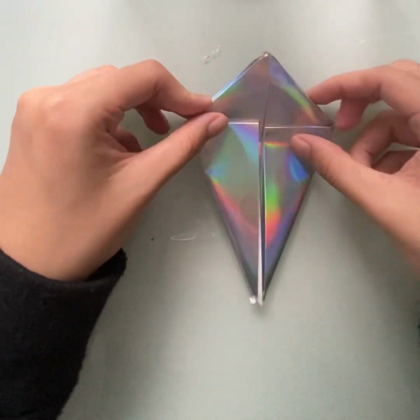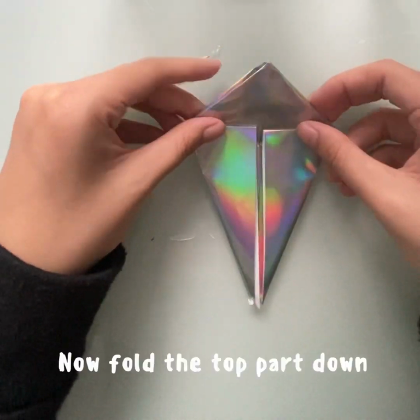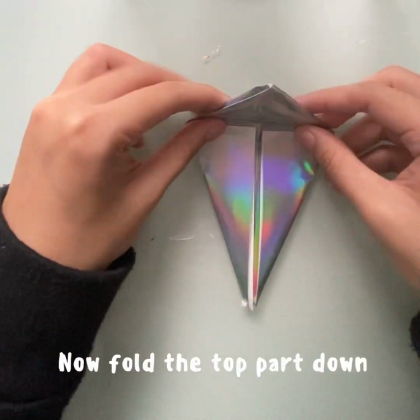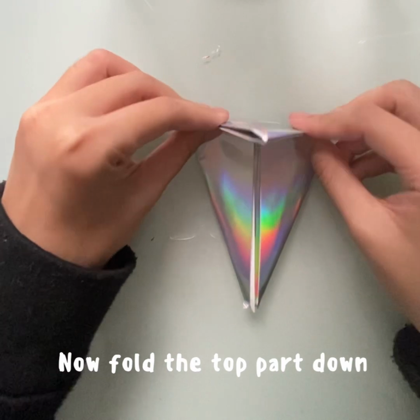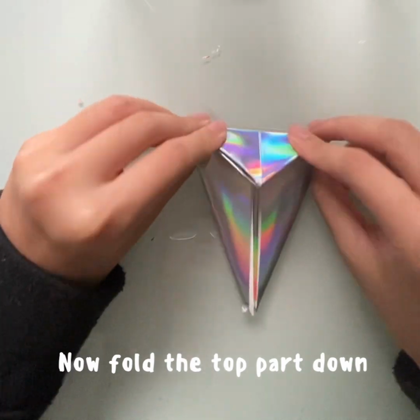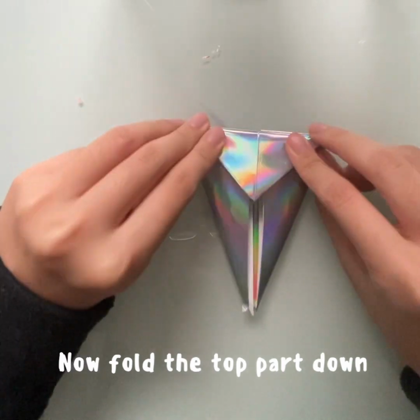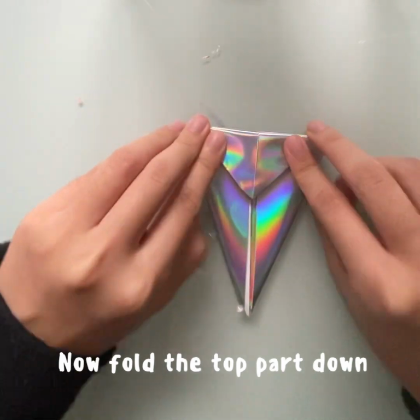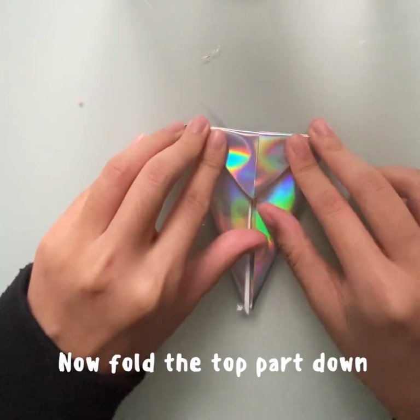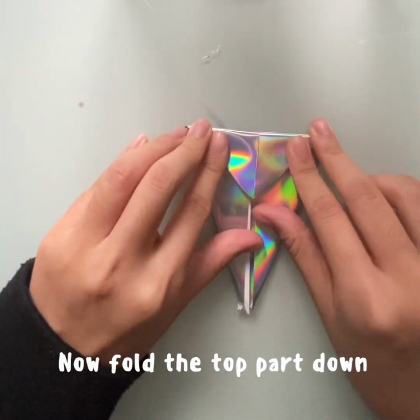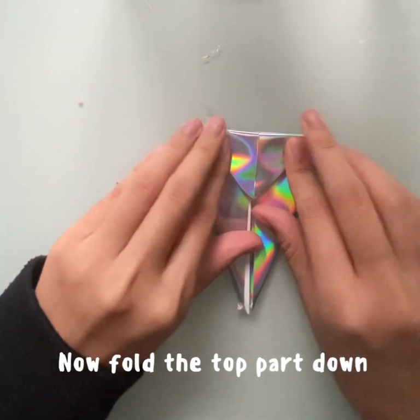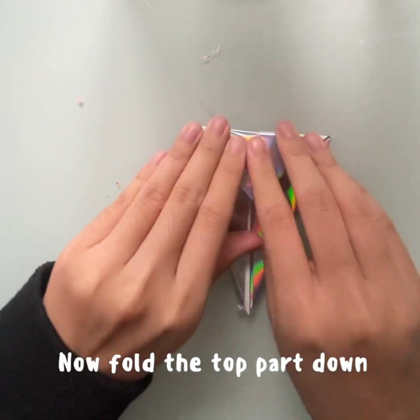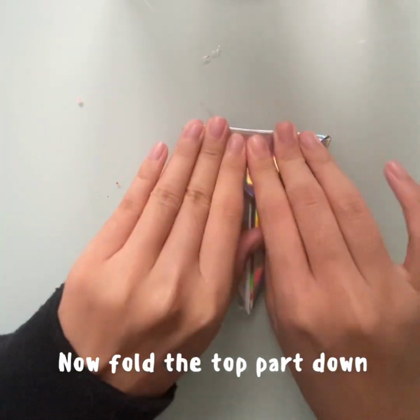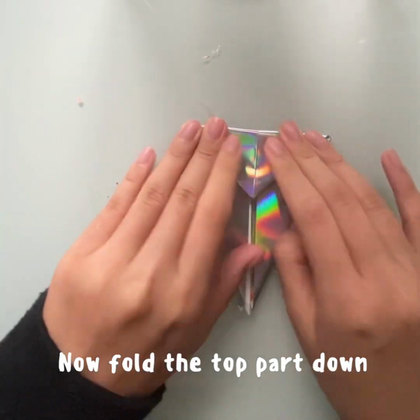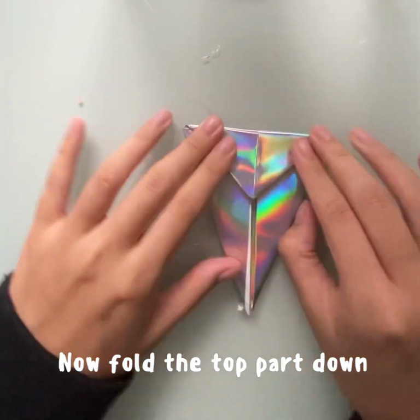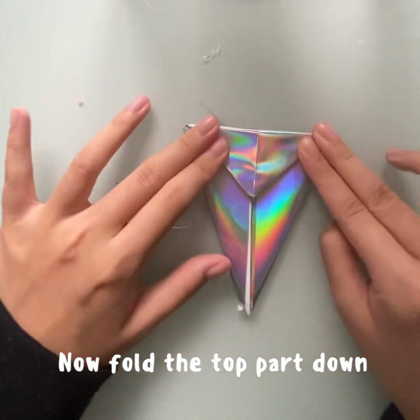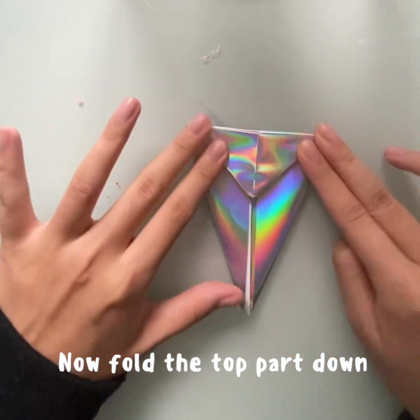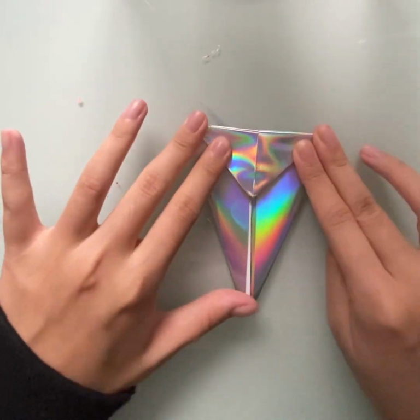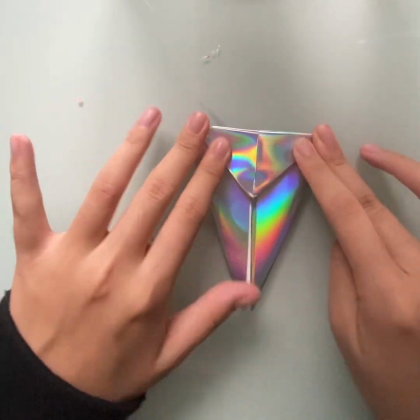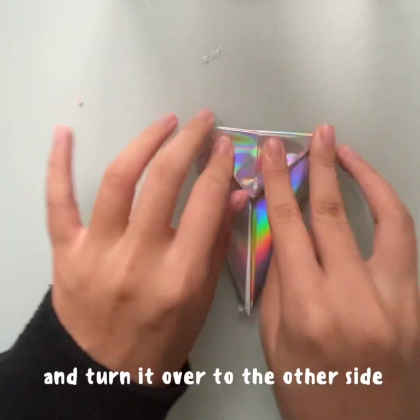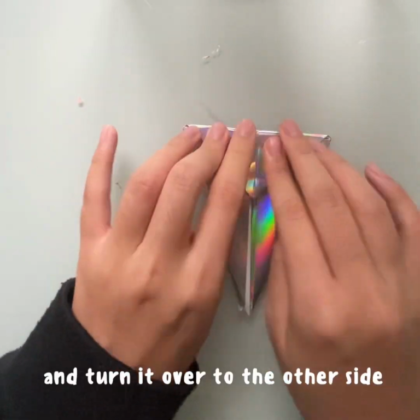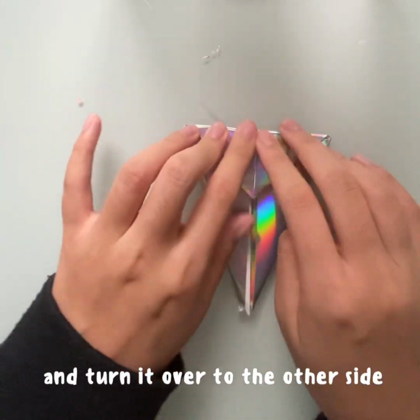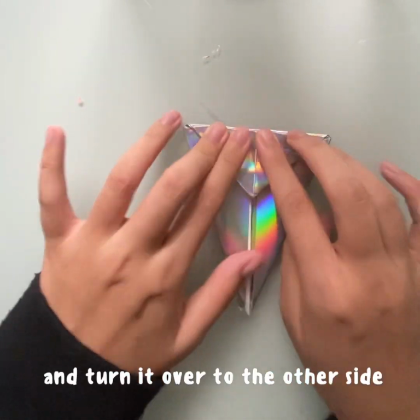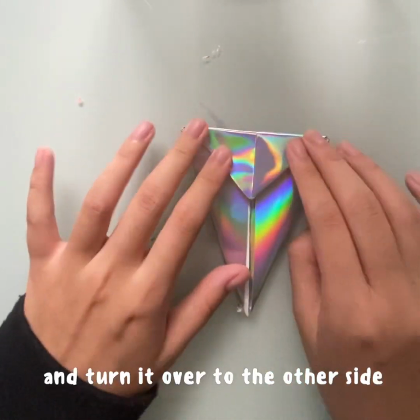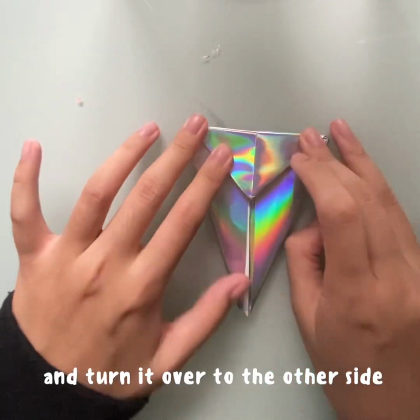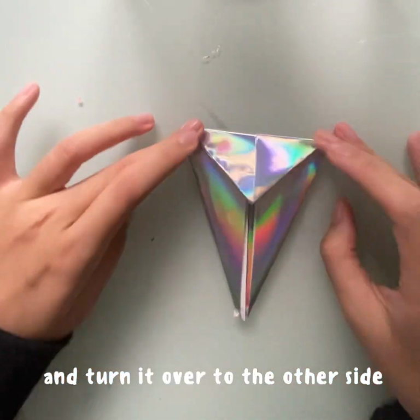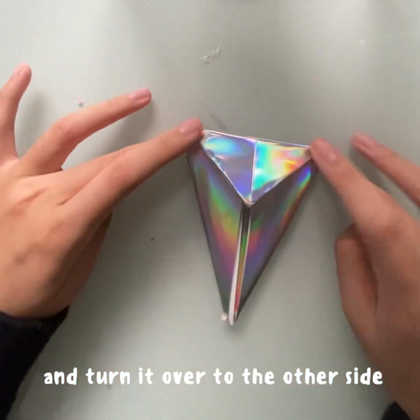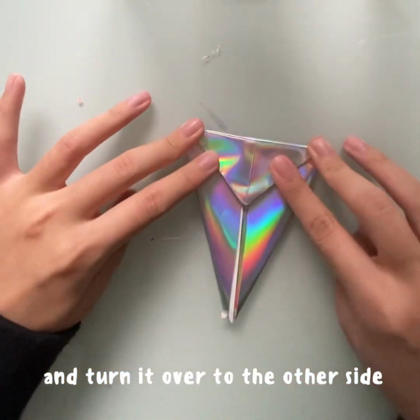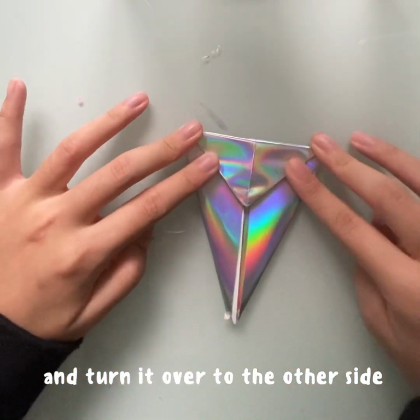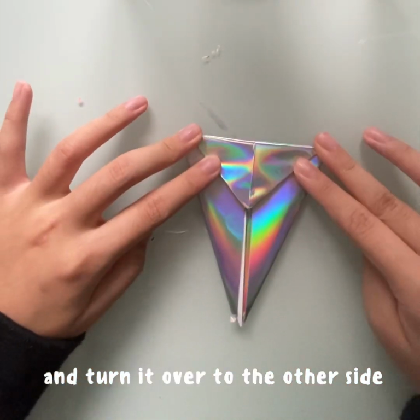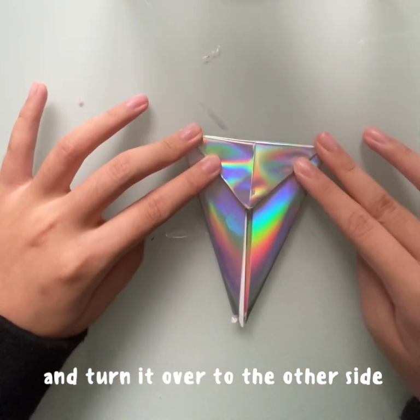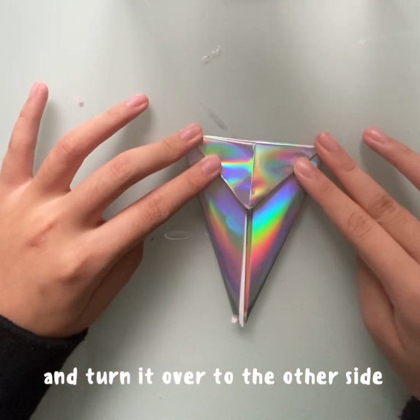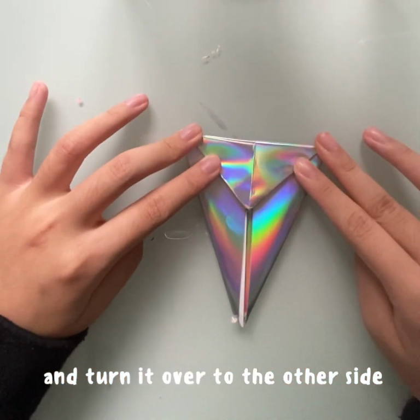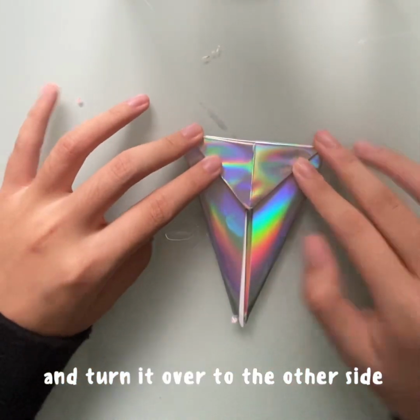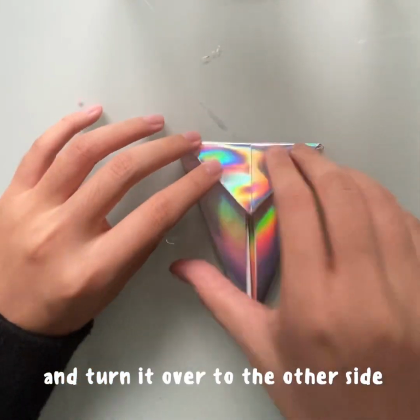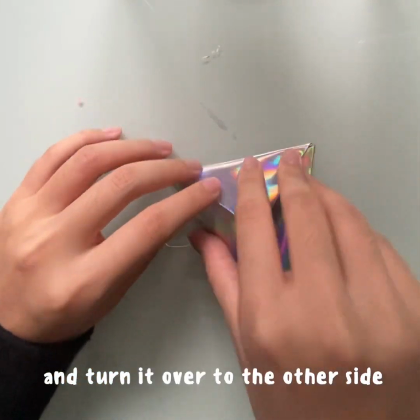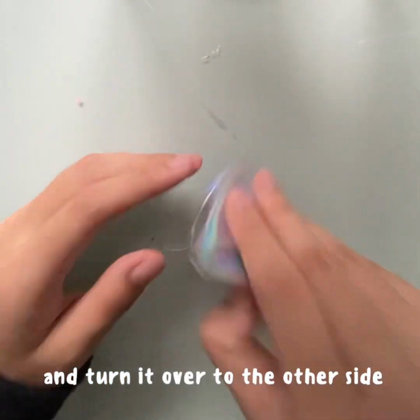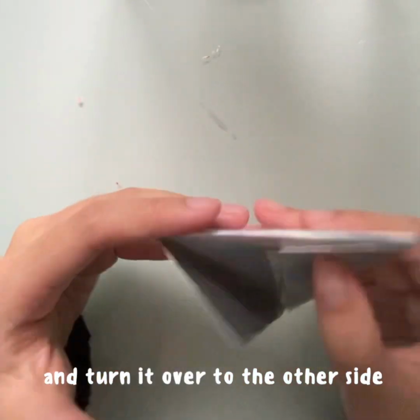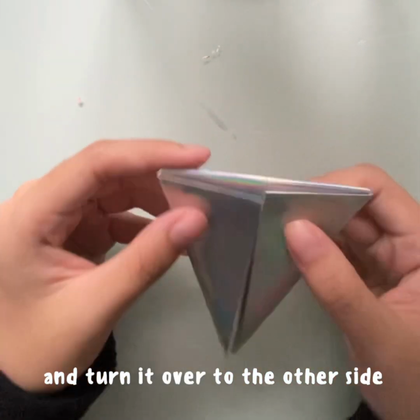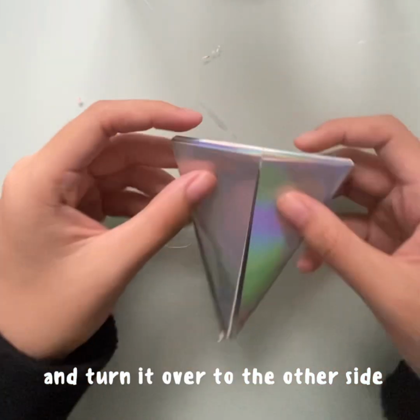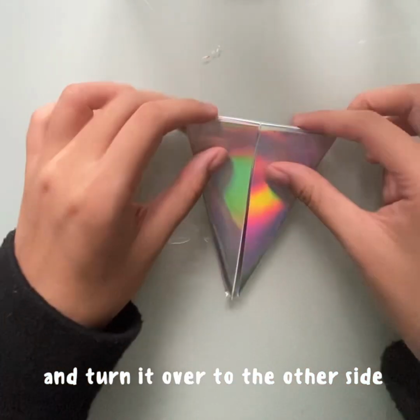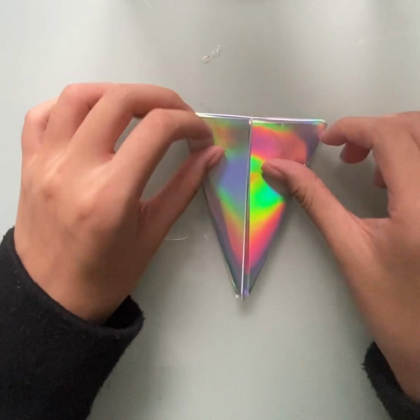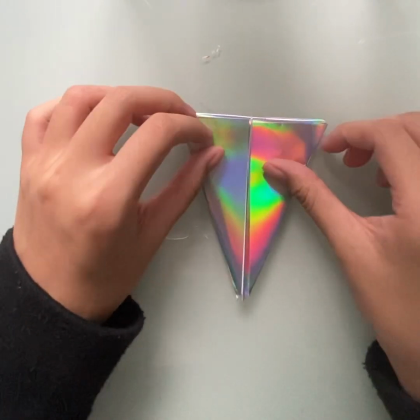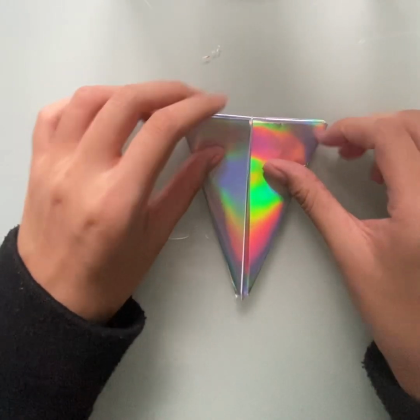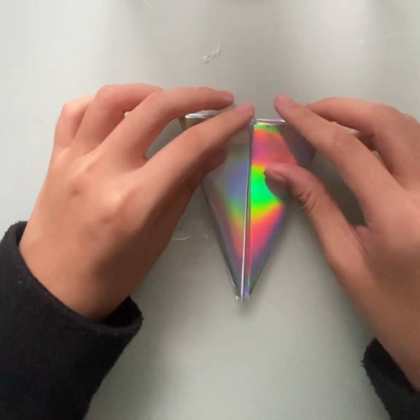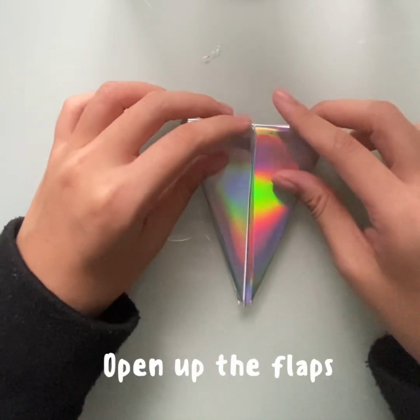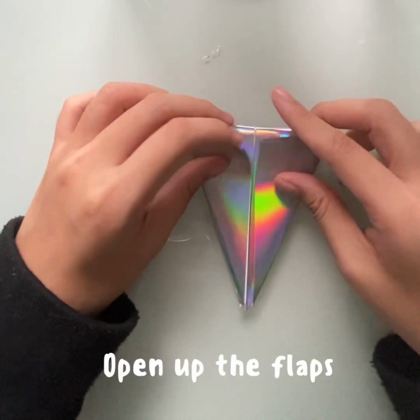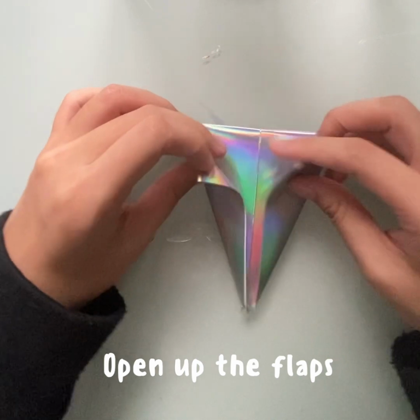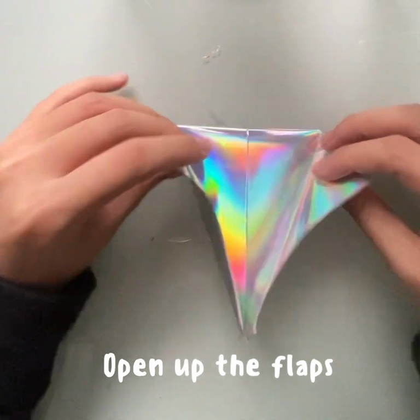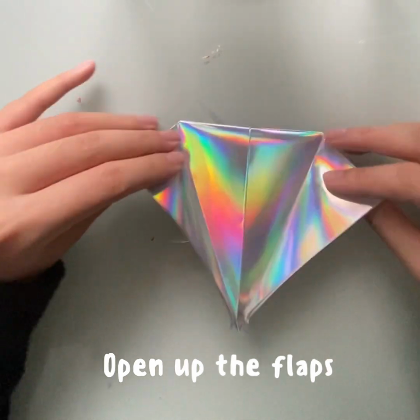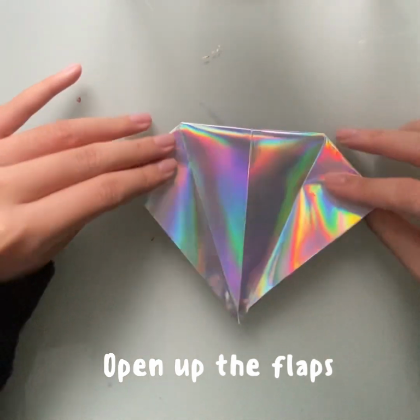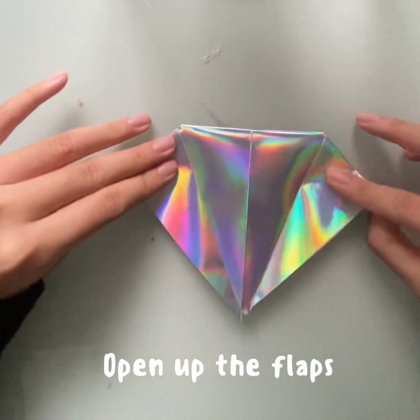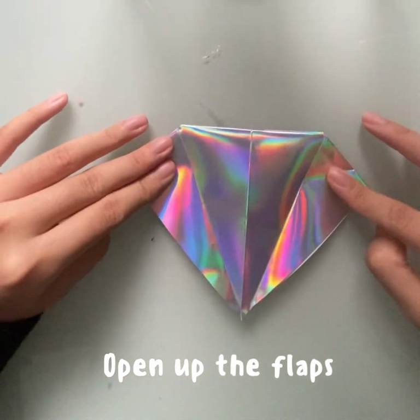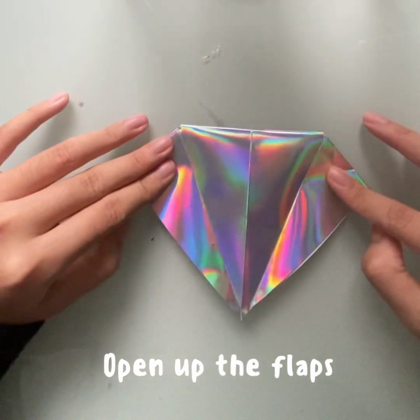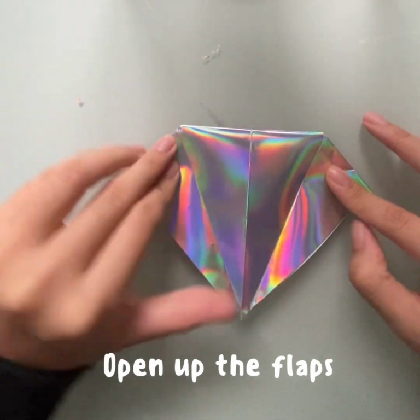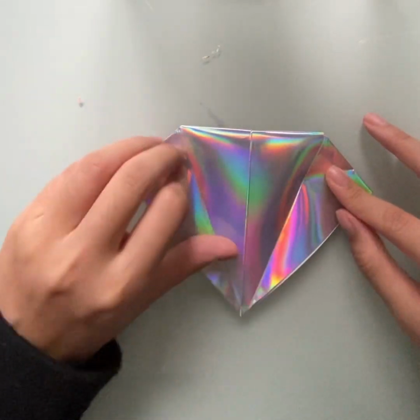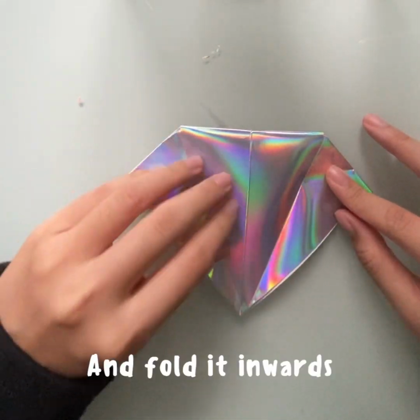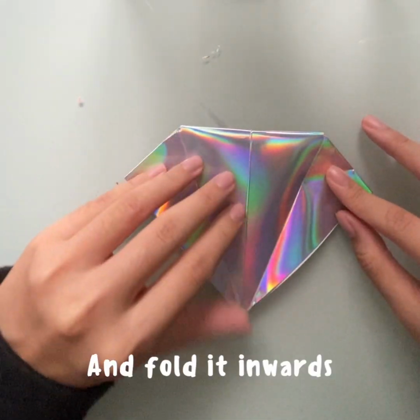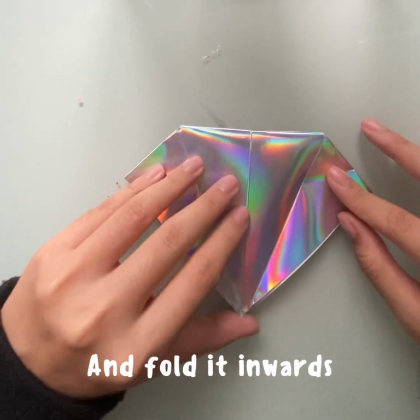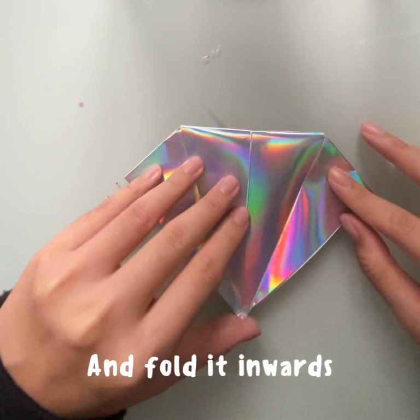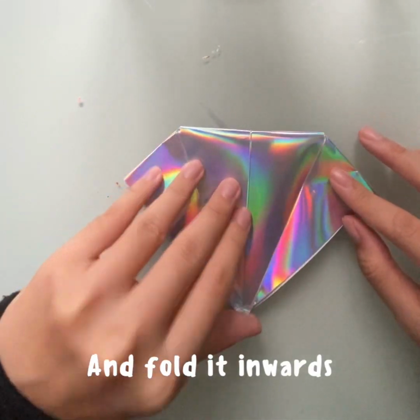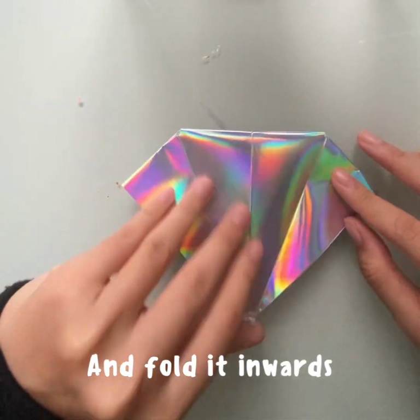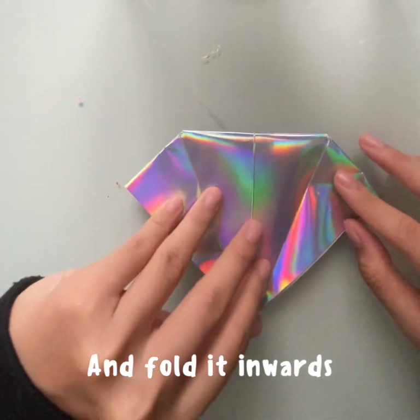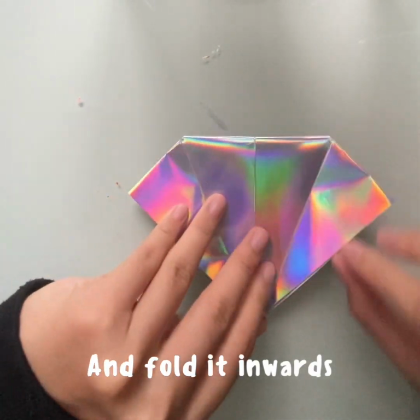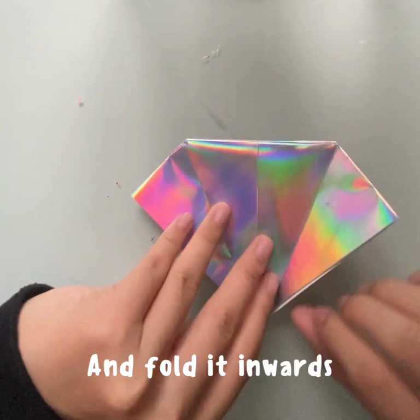Now fold the top part down, and turn it over to the other side. Open up the flaps, and fold it inwards.